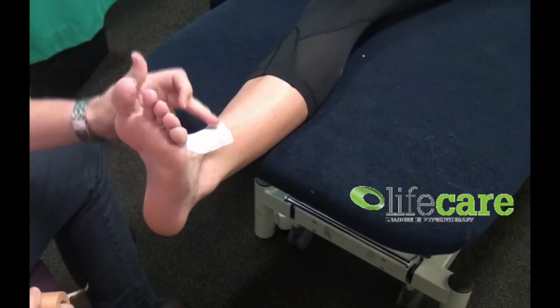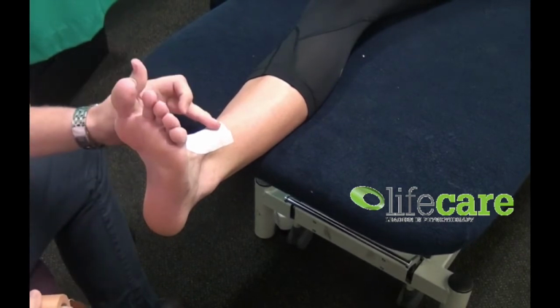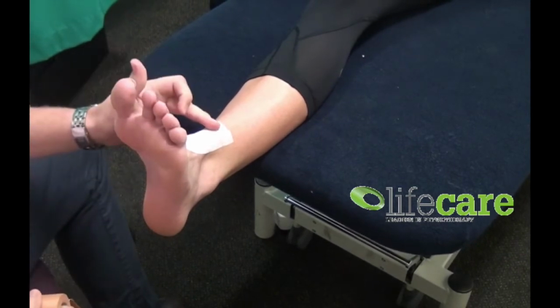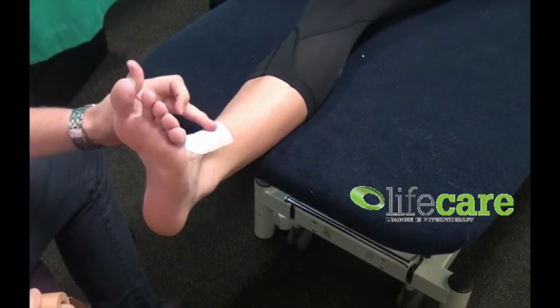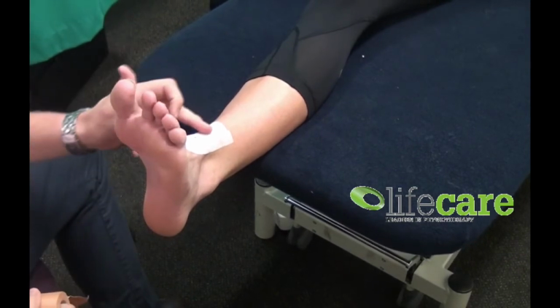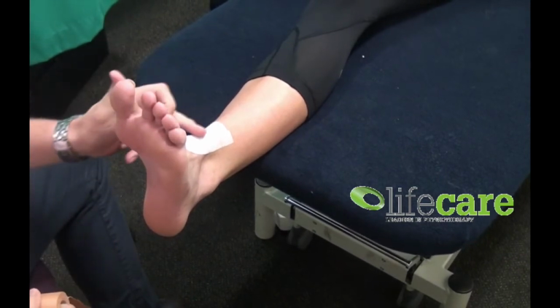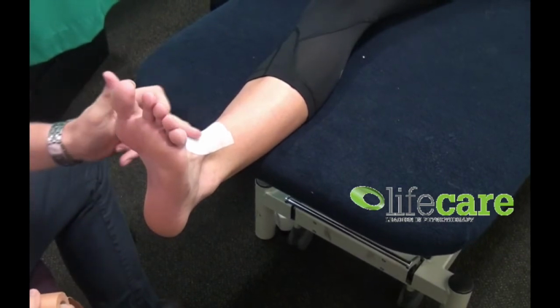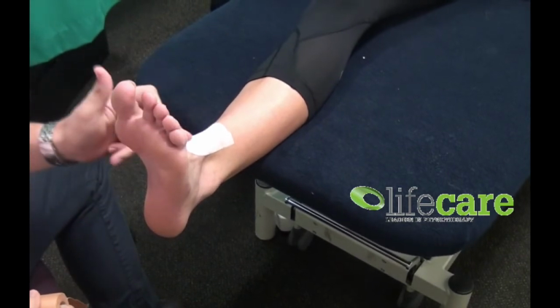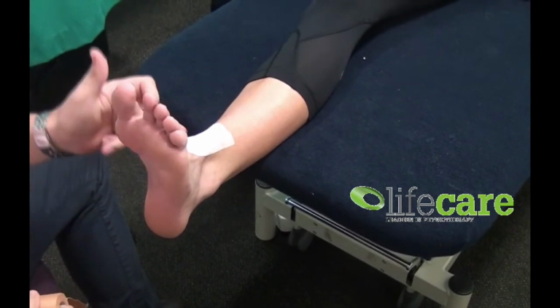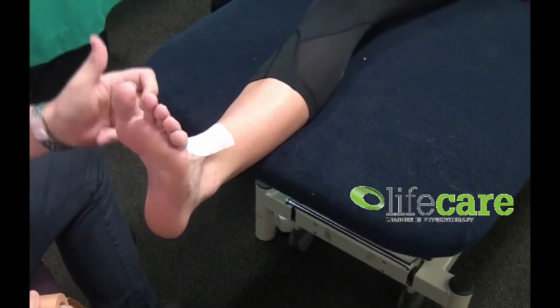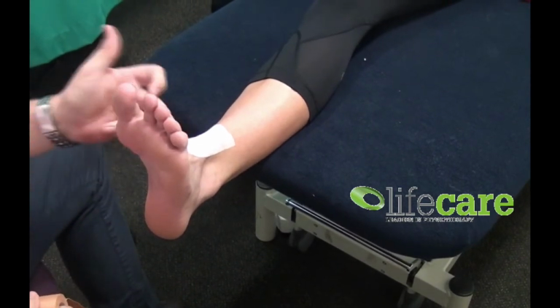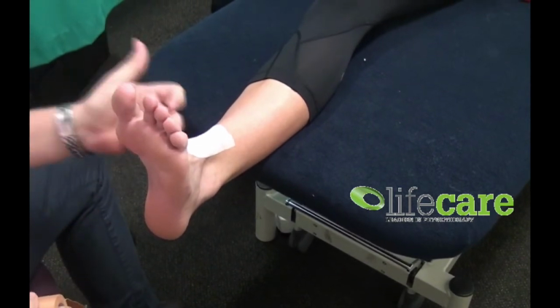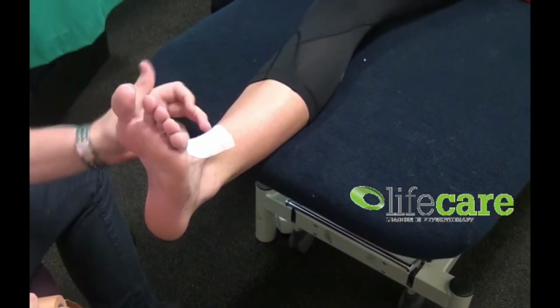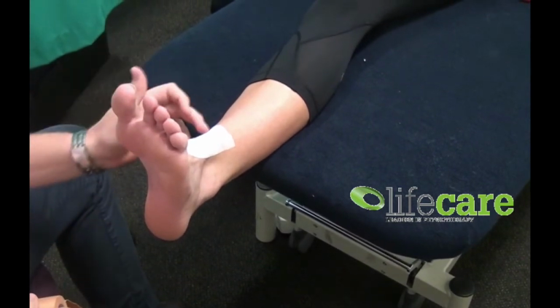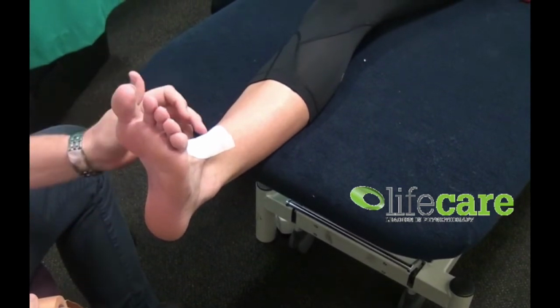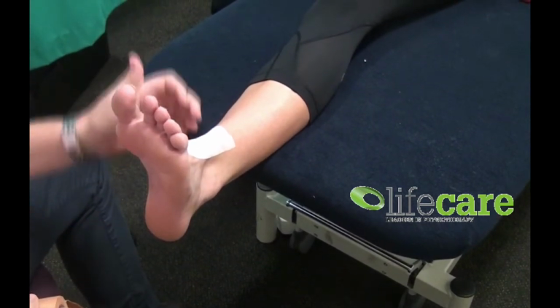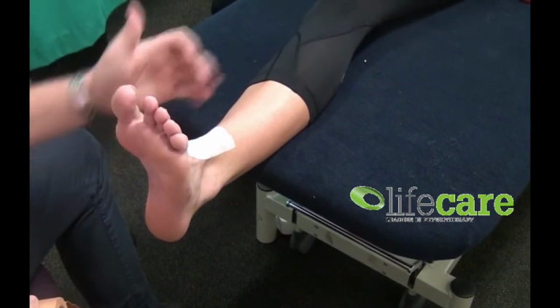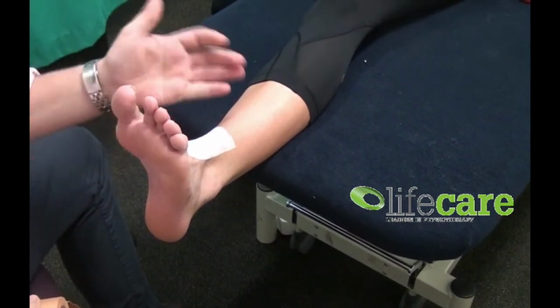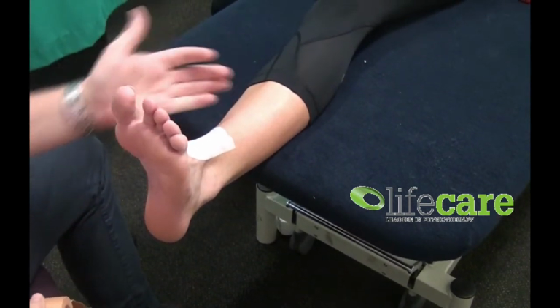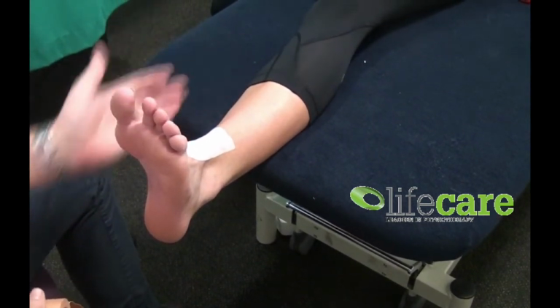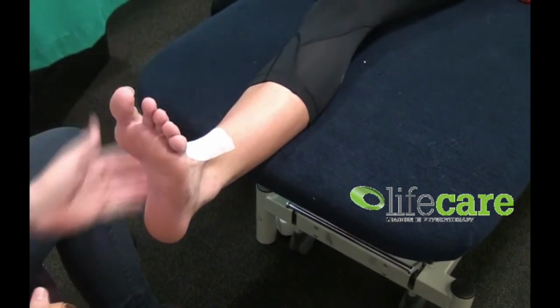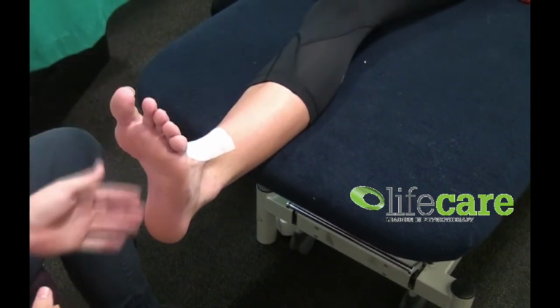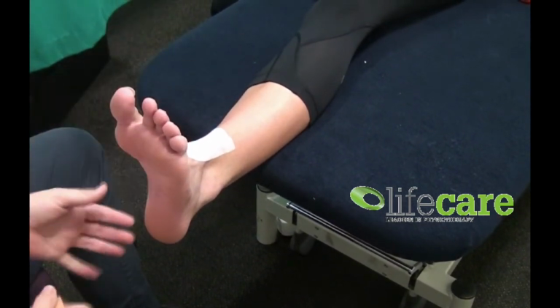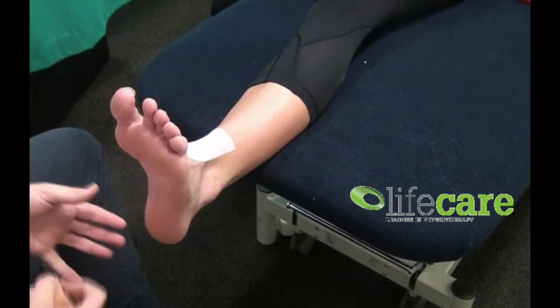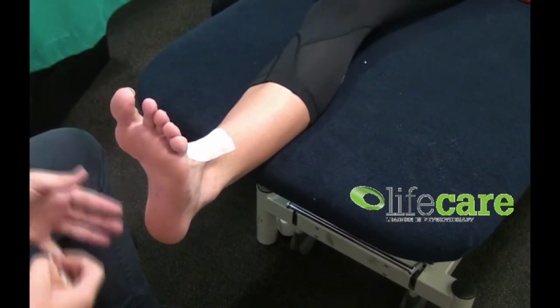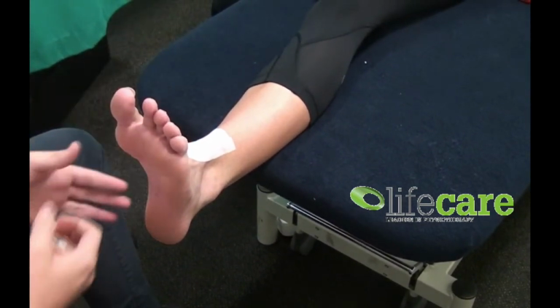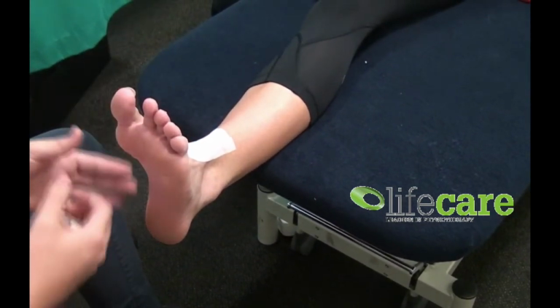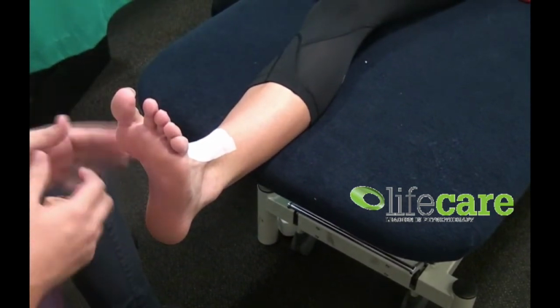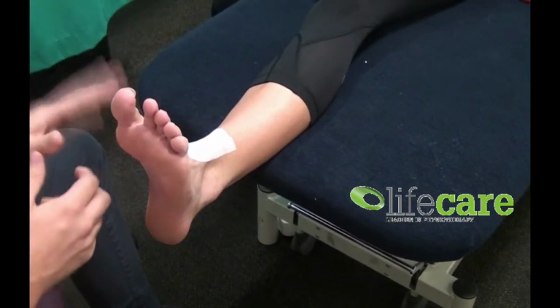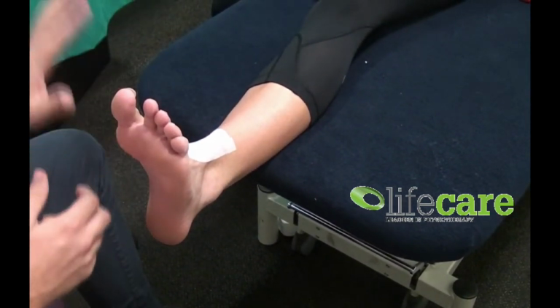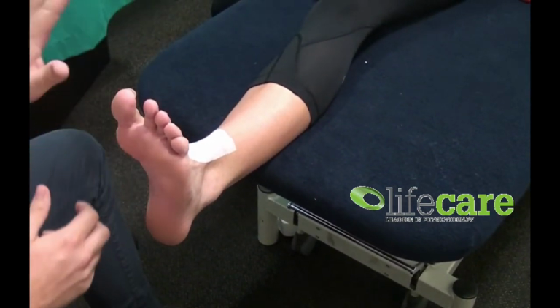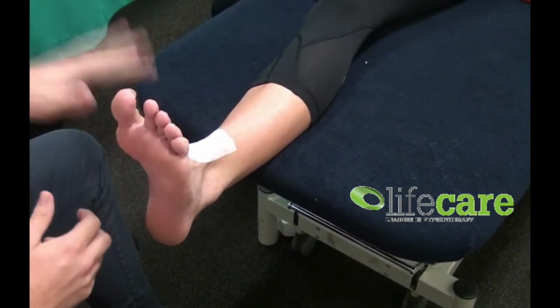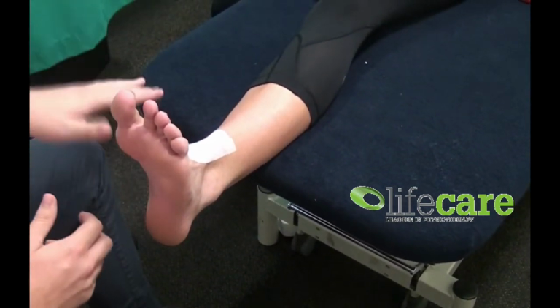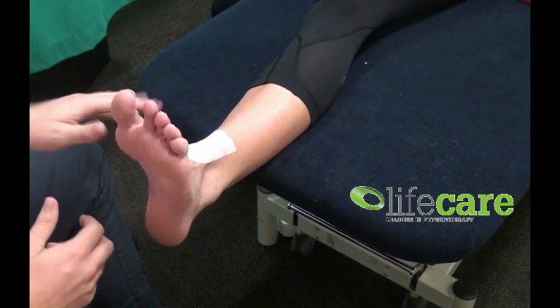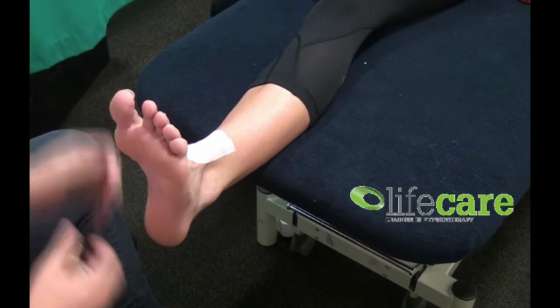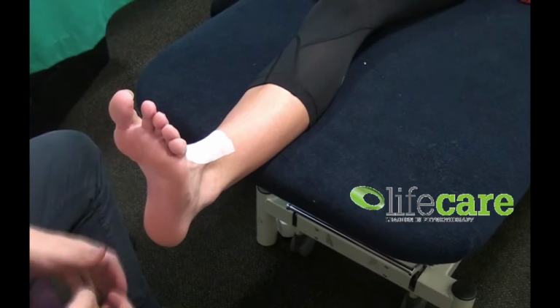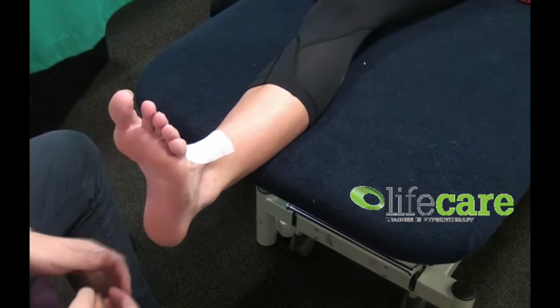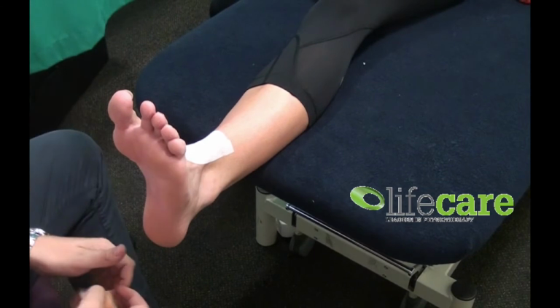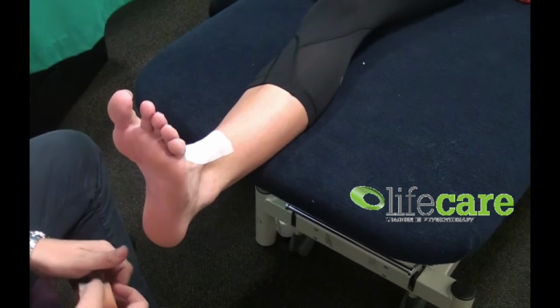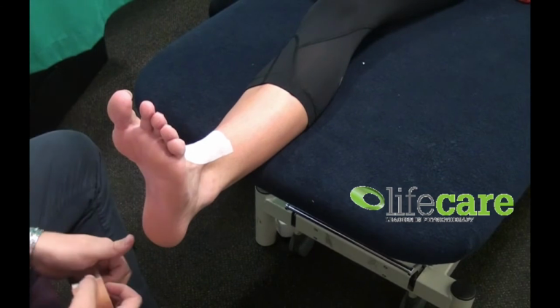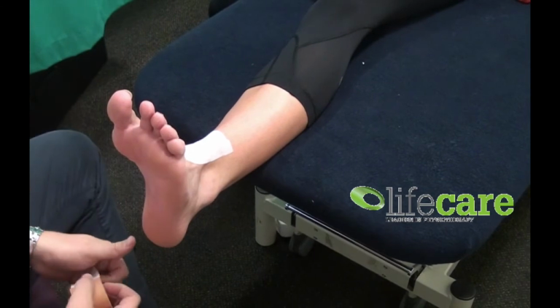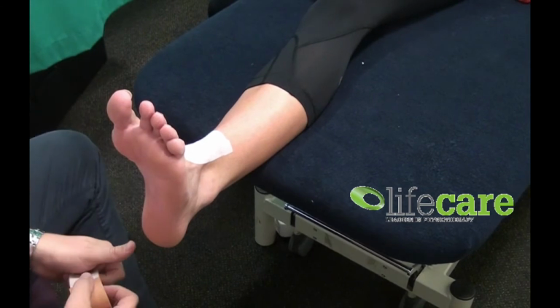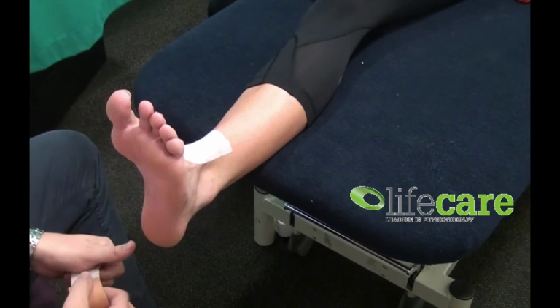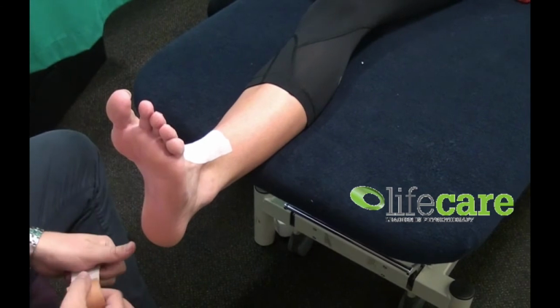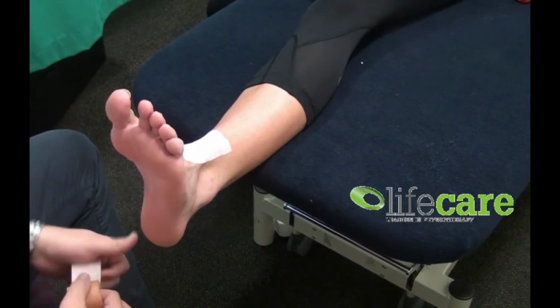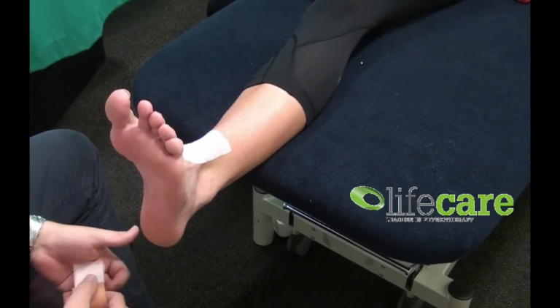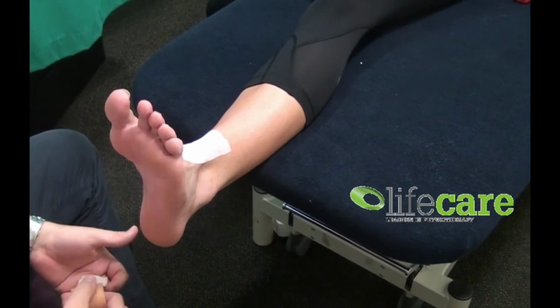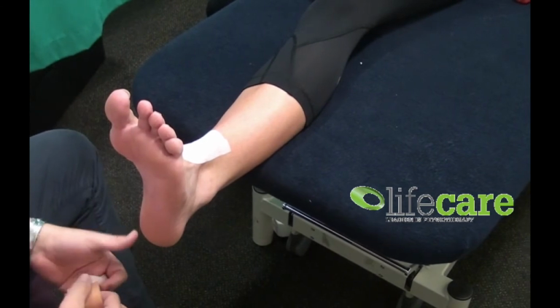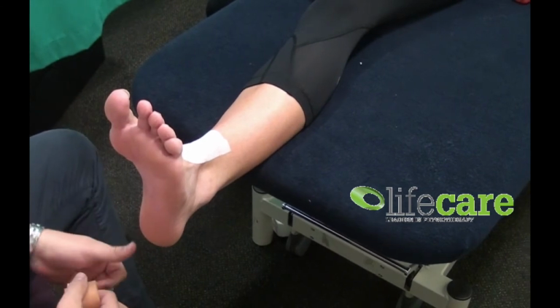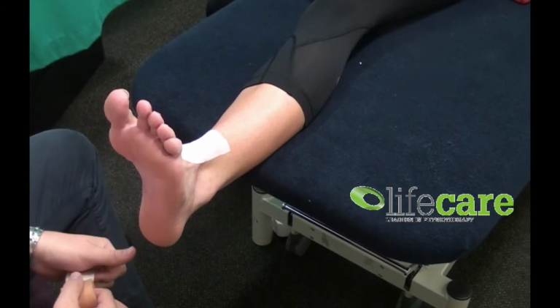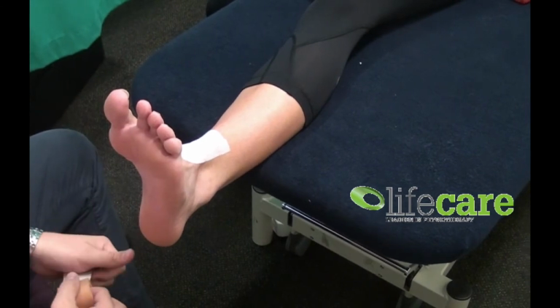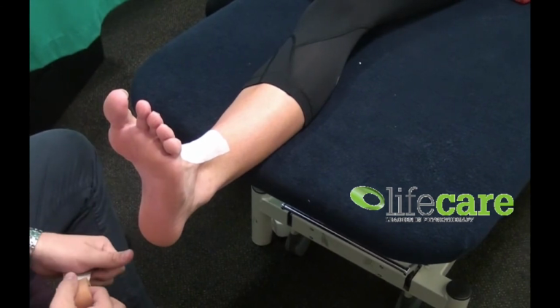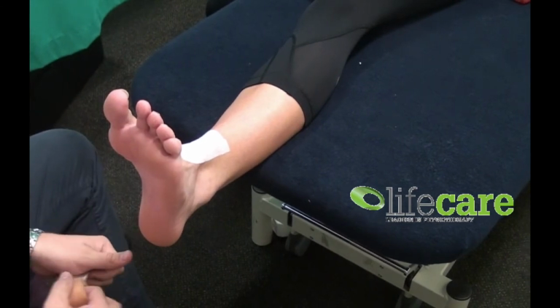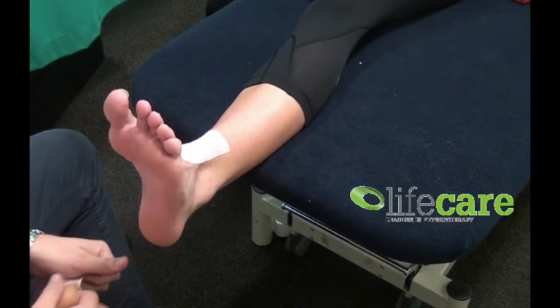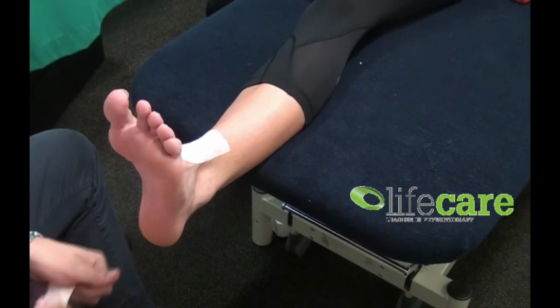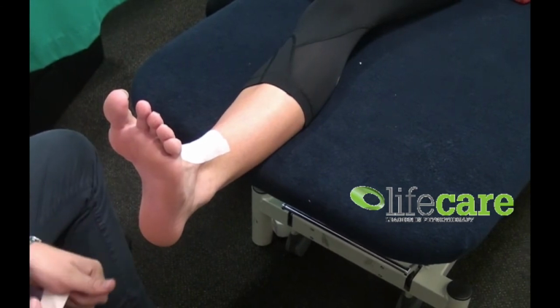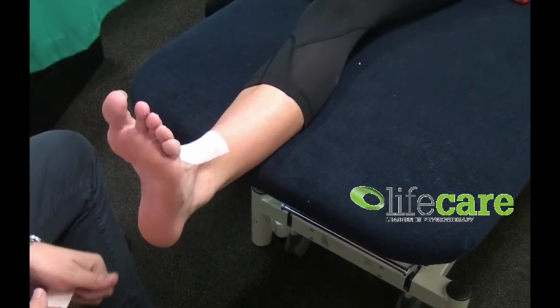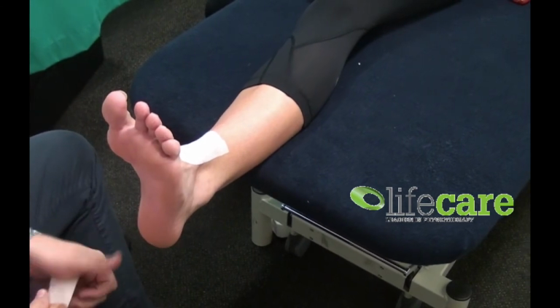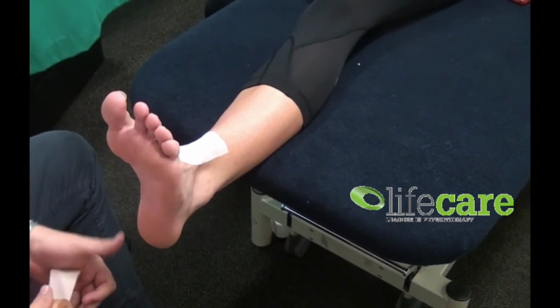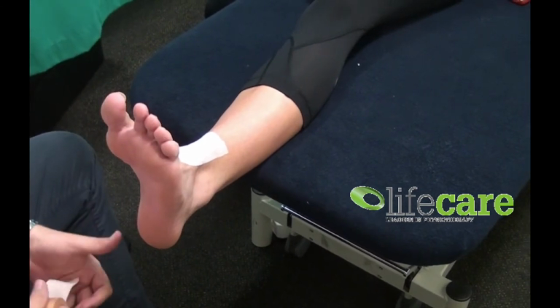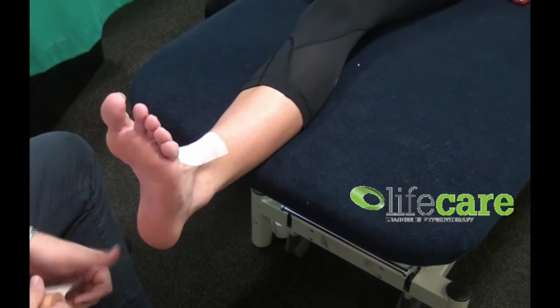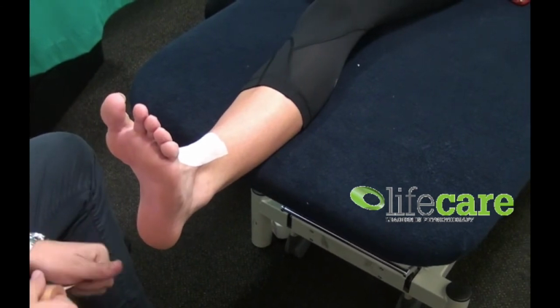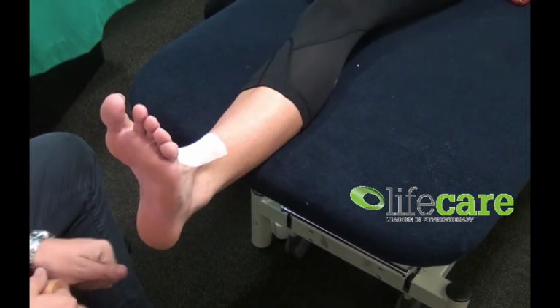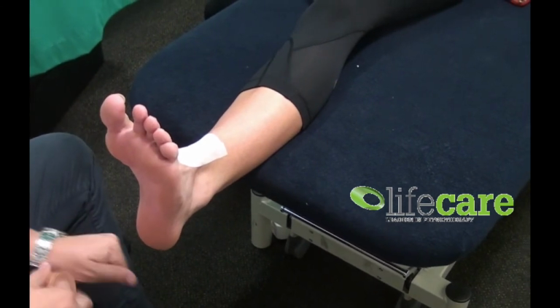We've put a little bit of fixamol across the front. Sometimes when people move their foot you can get a little bit of tape cutting, so we want to avoid that if we can.